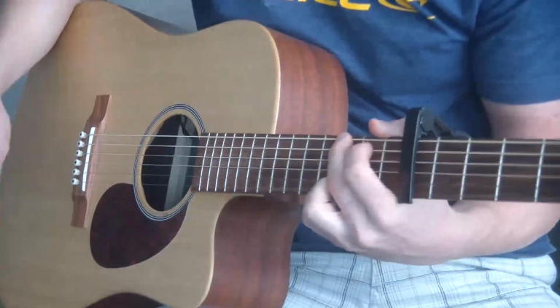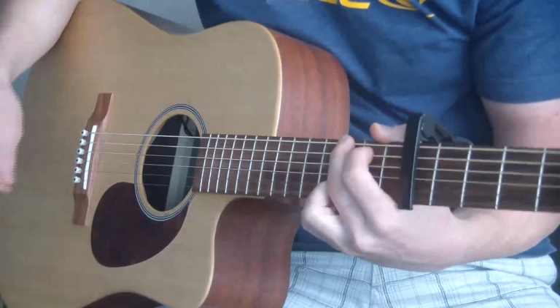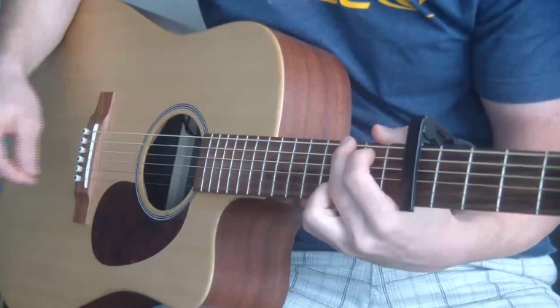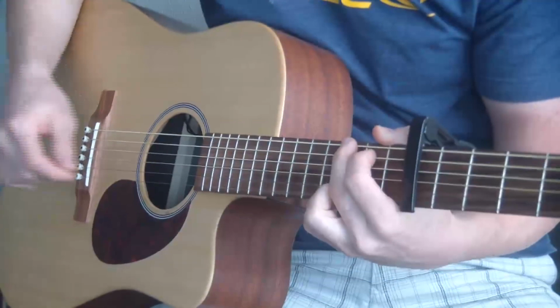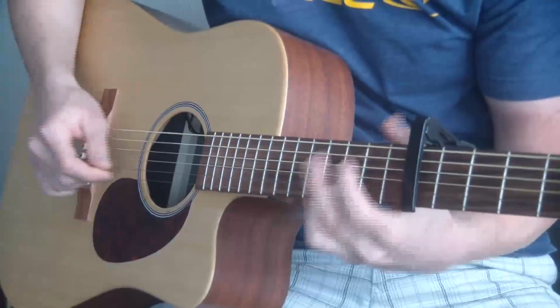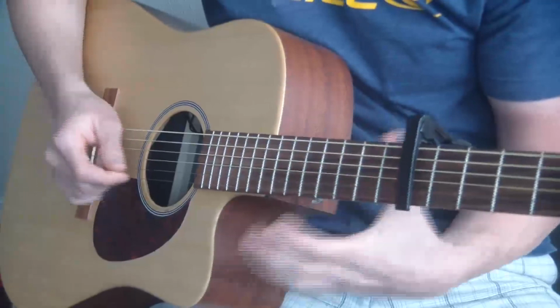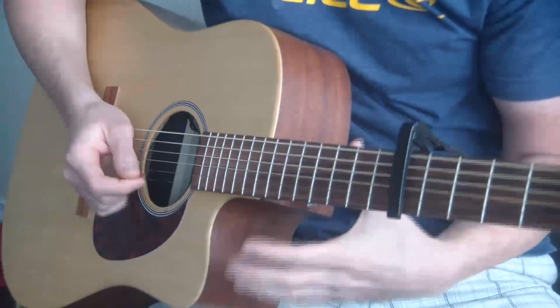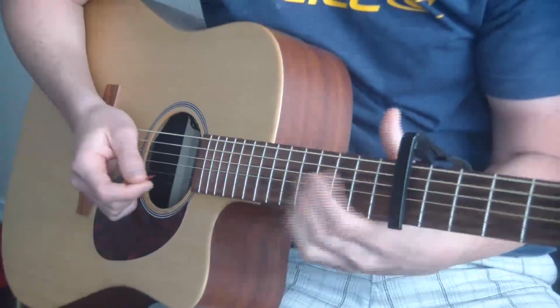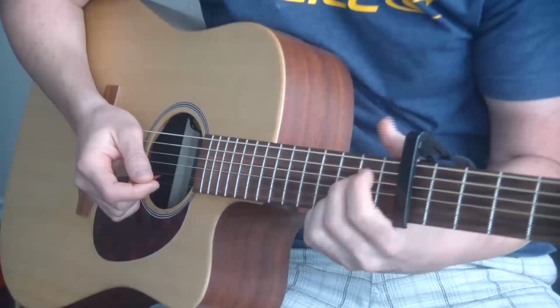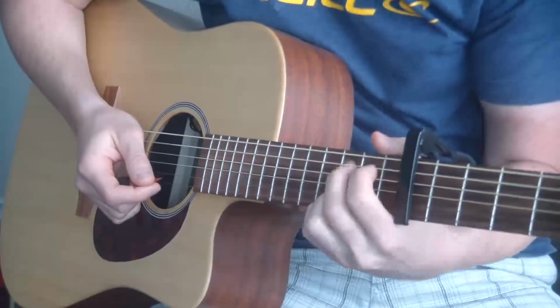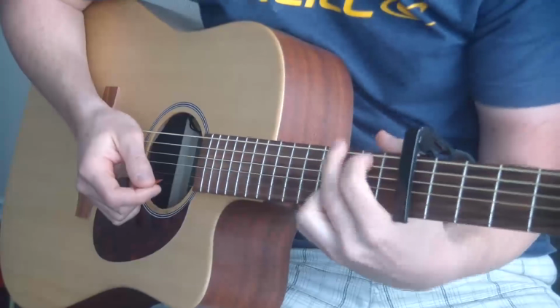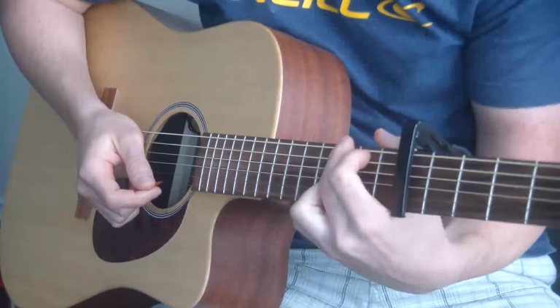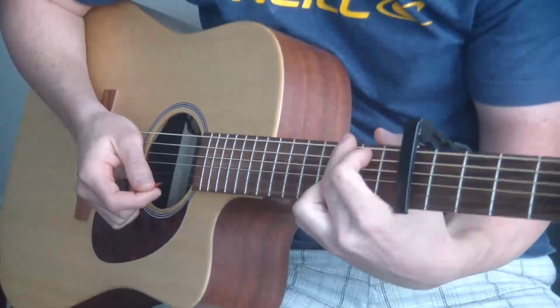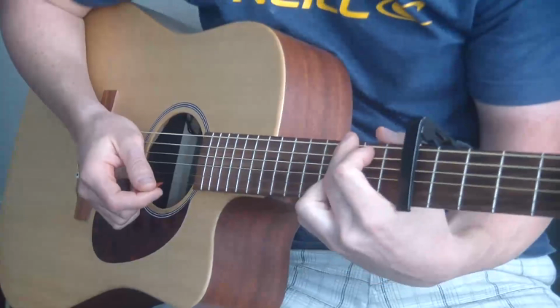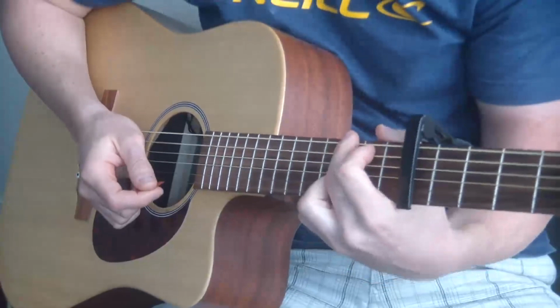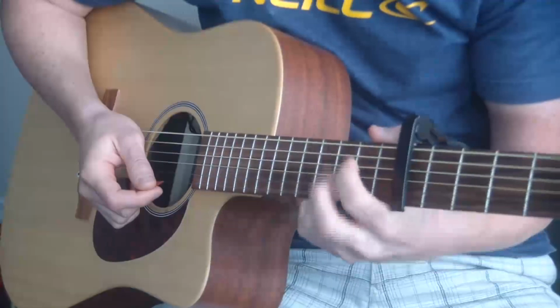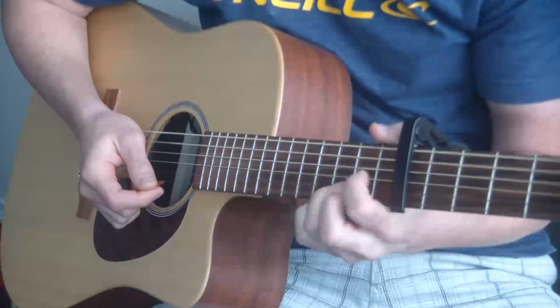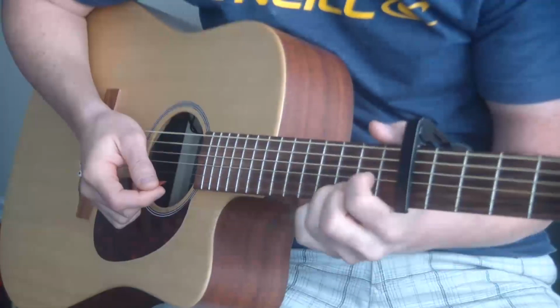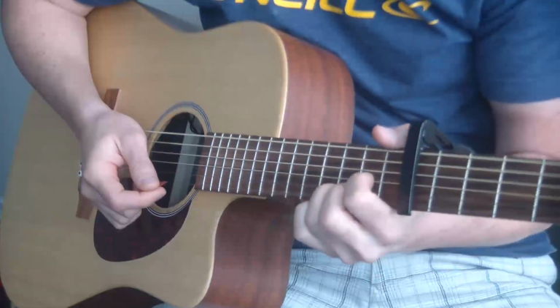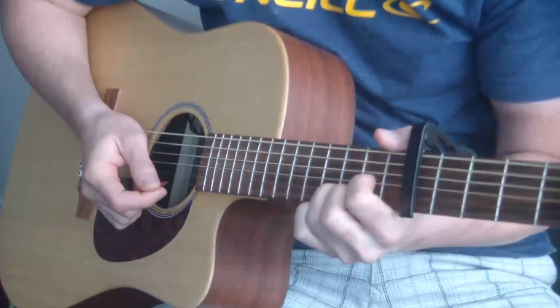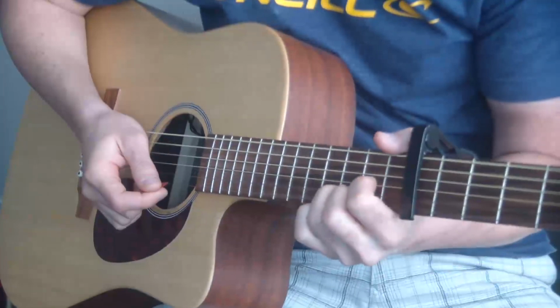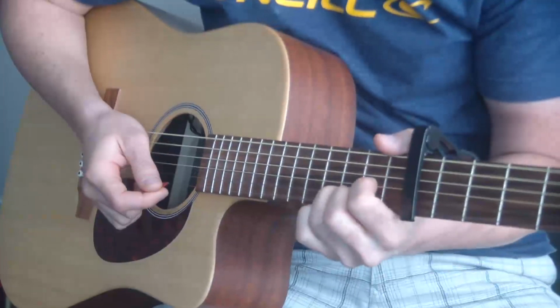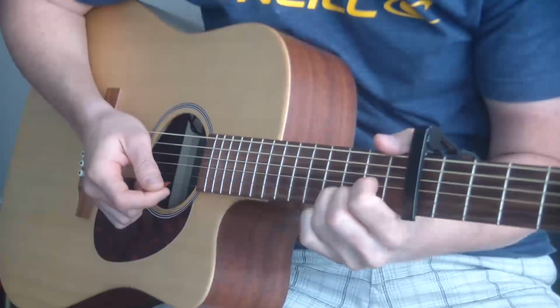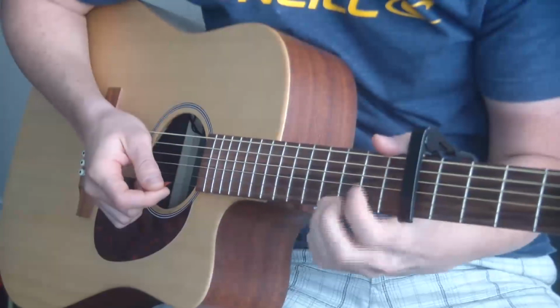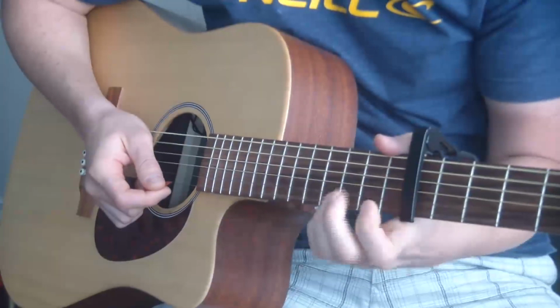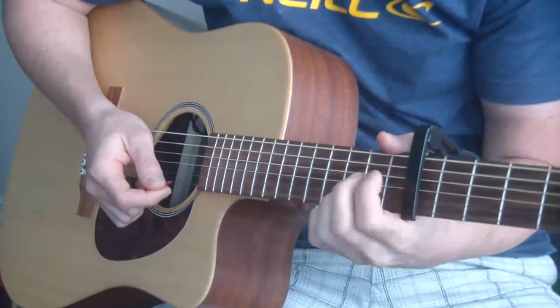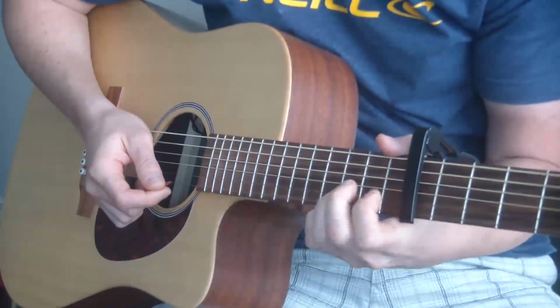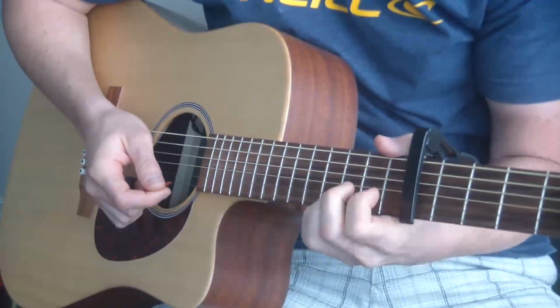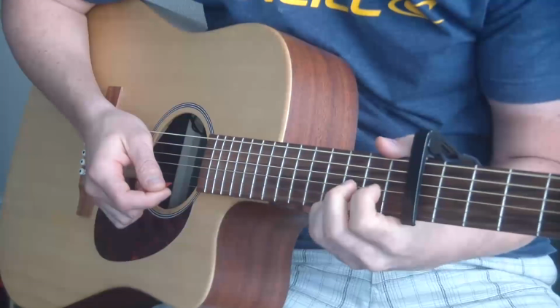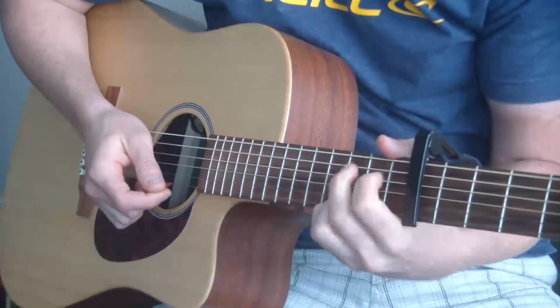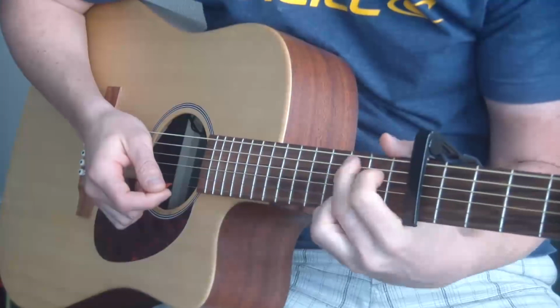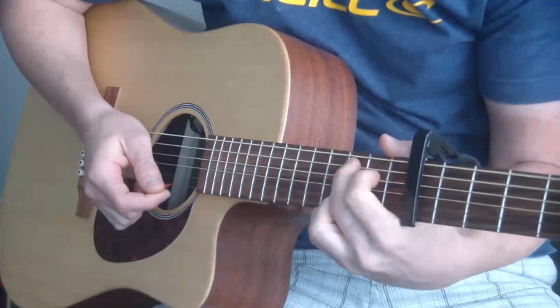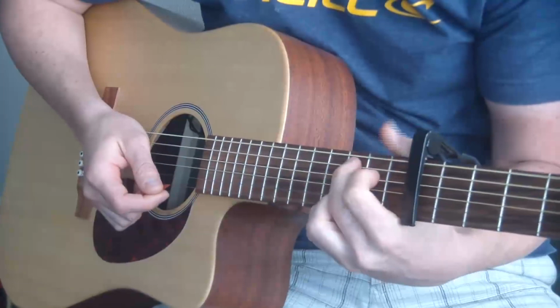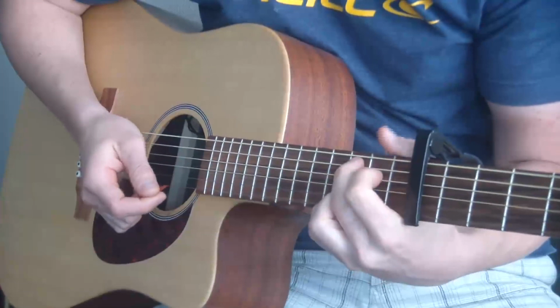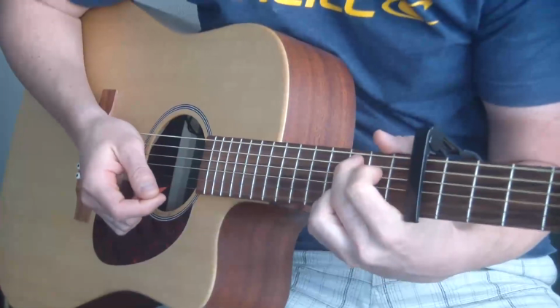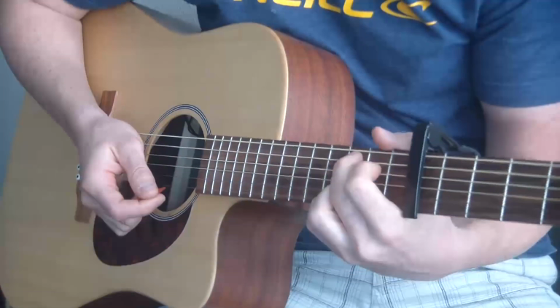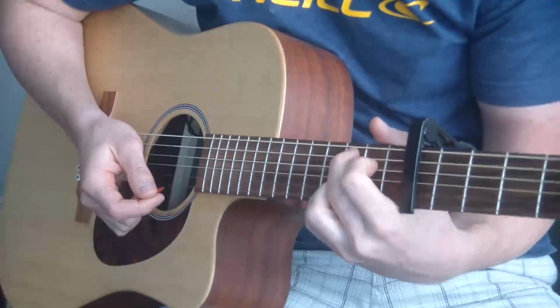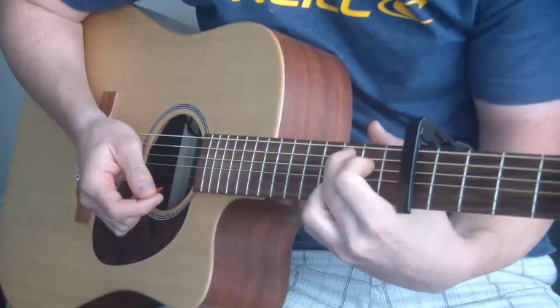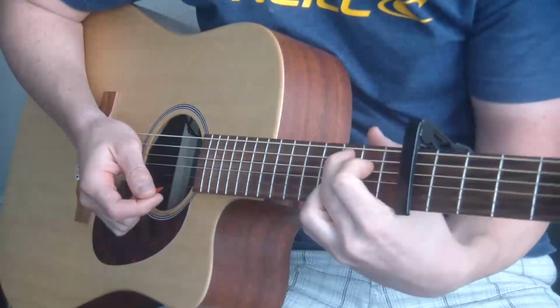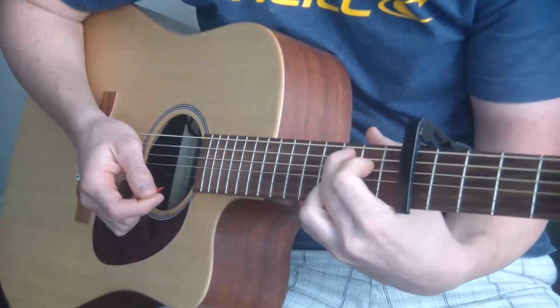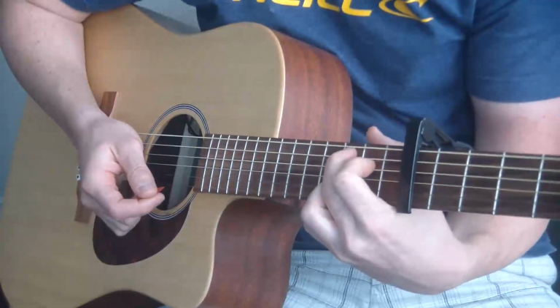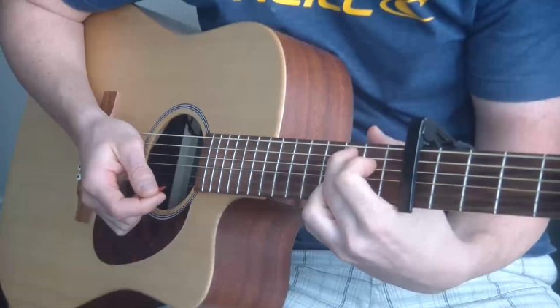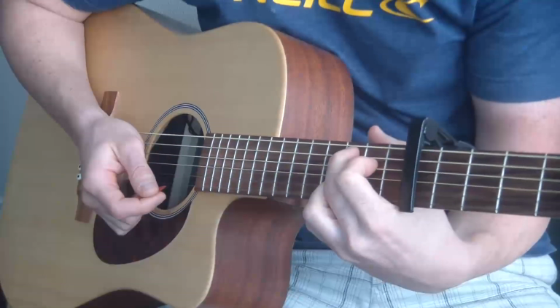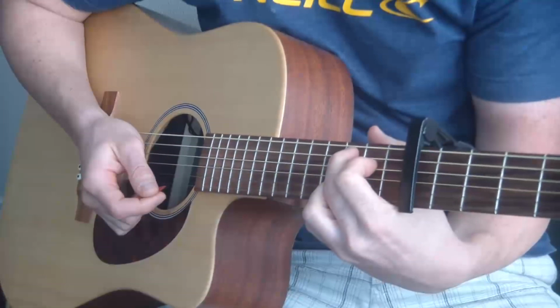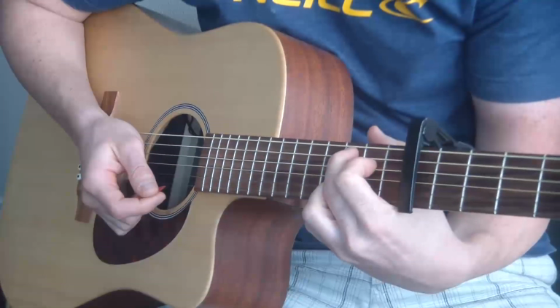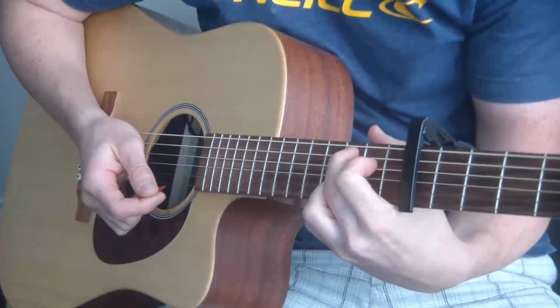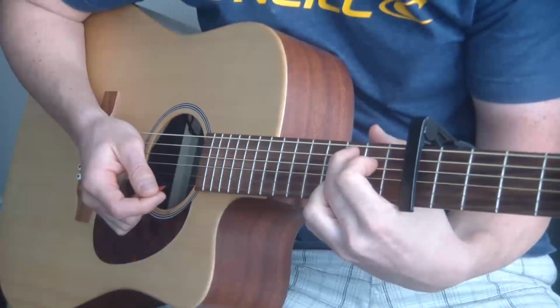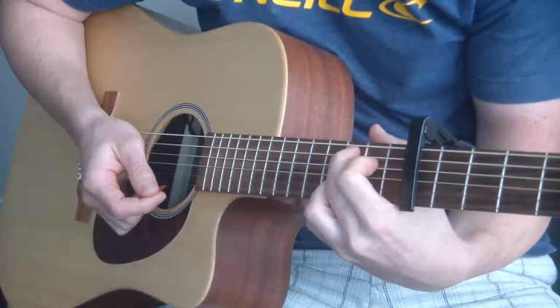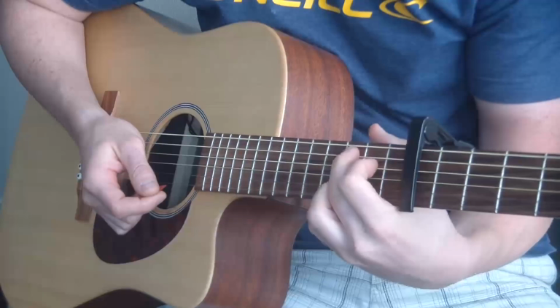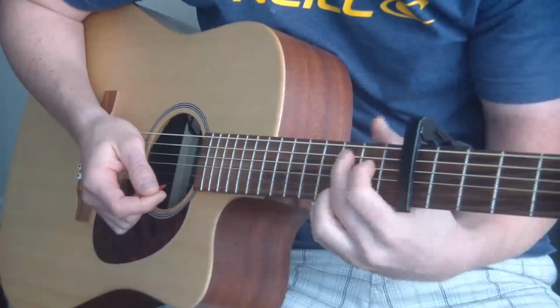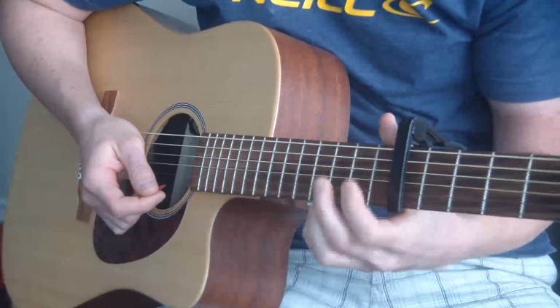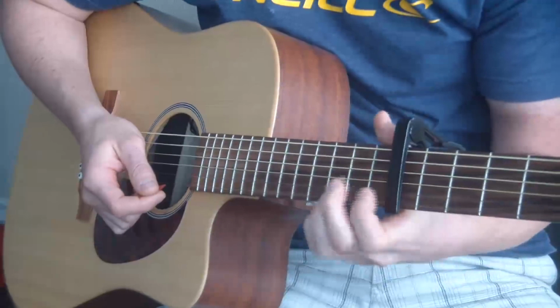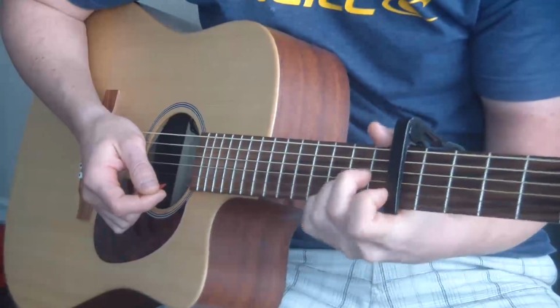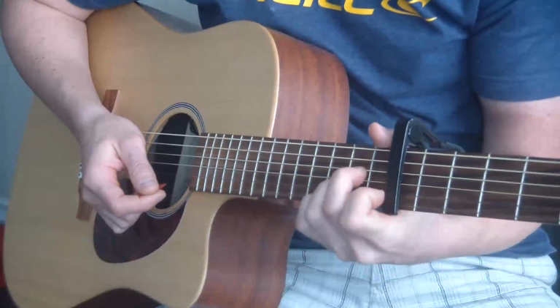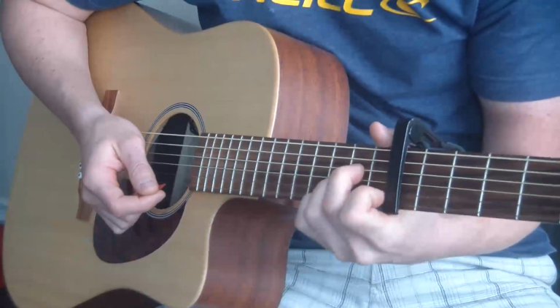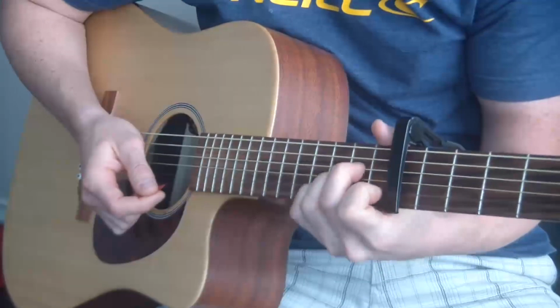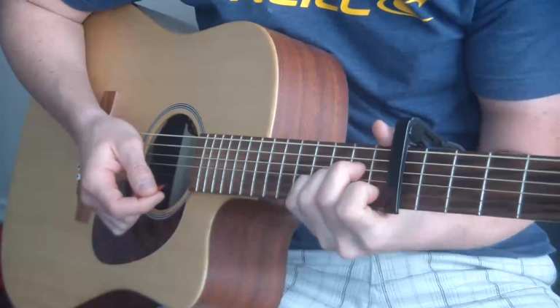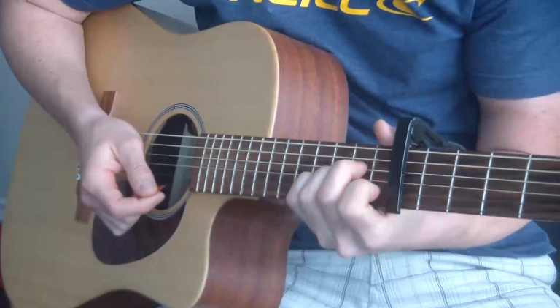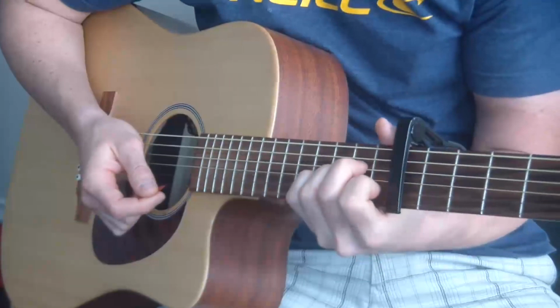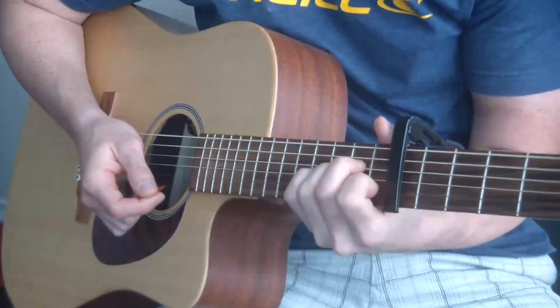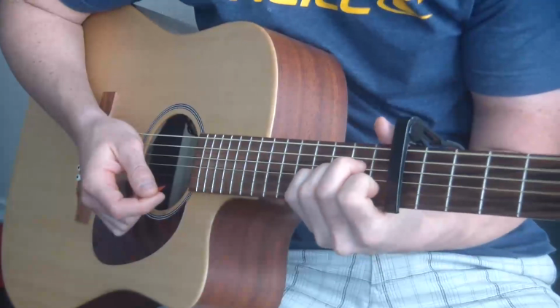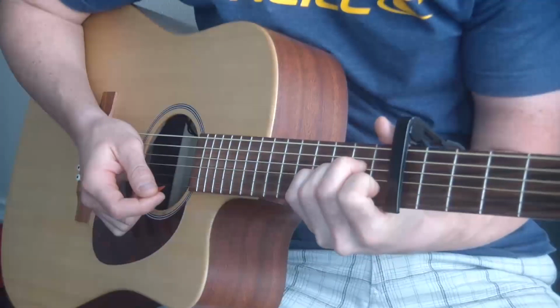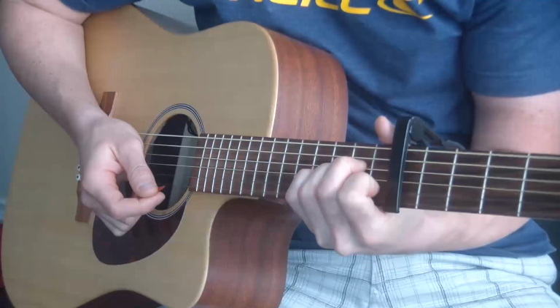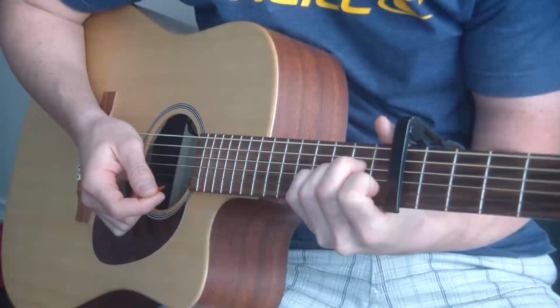The chords you need to know are G, D, C add nine, and A minor. That's it.